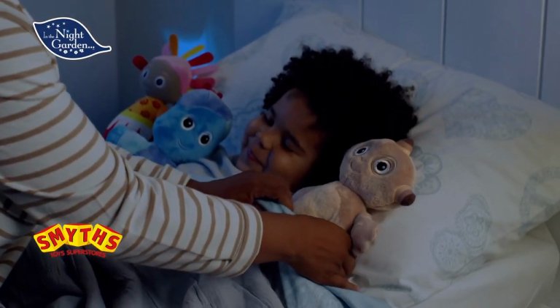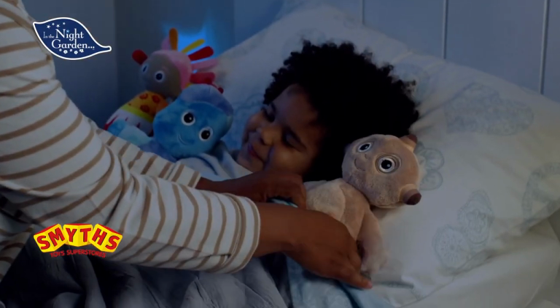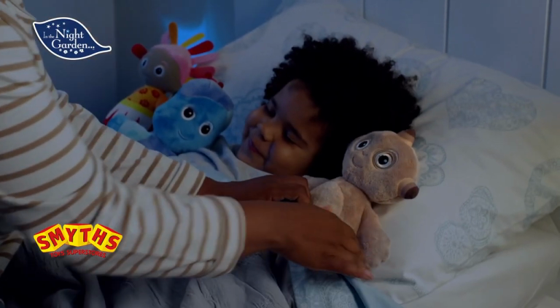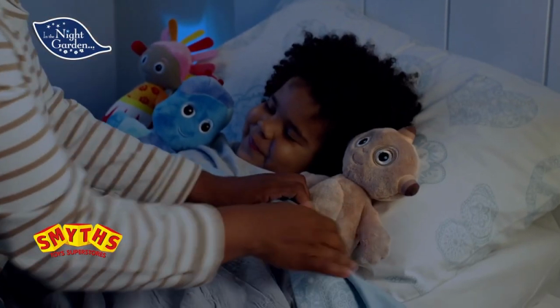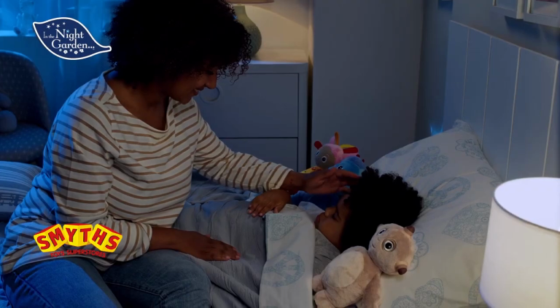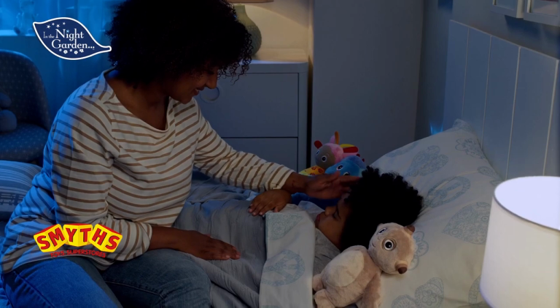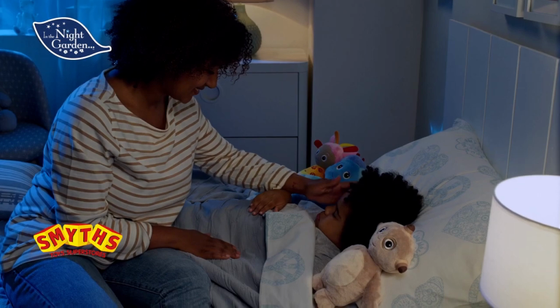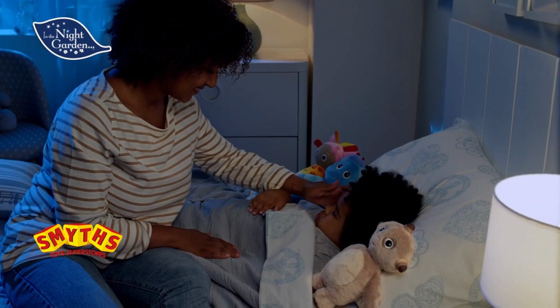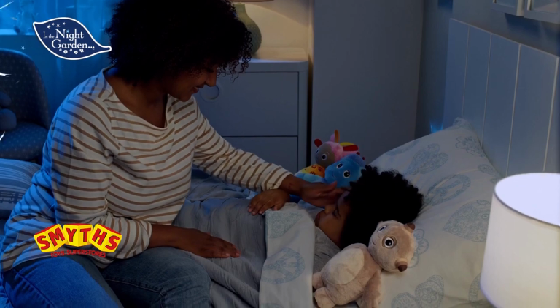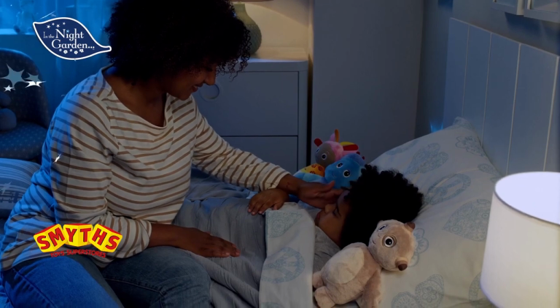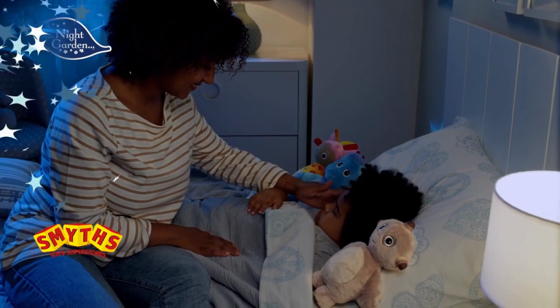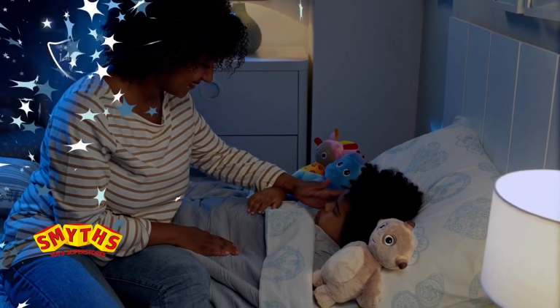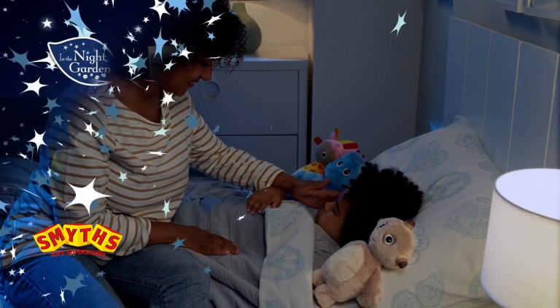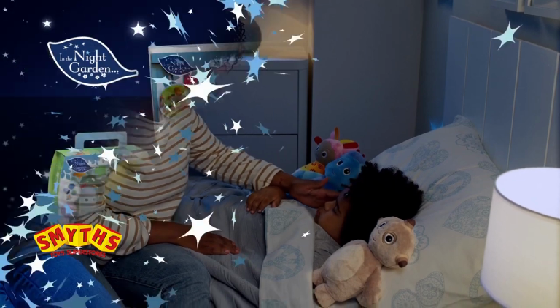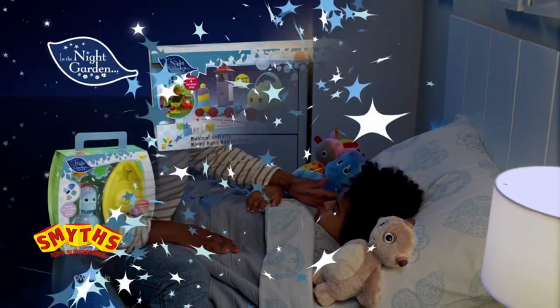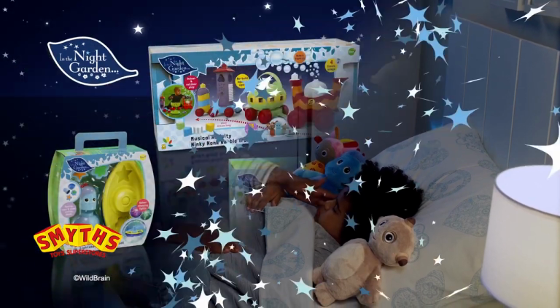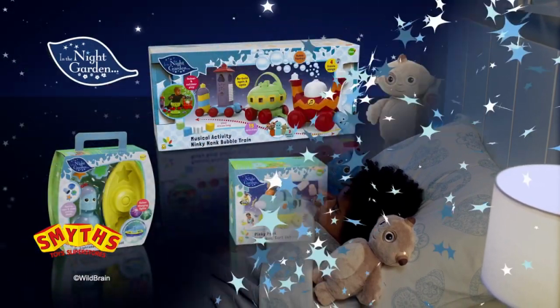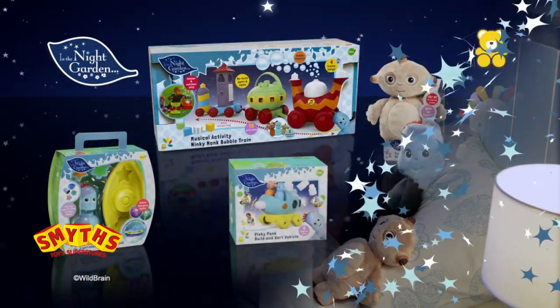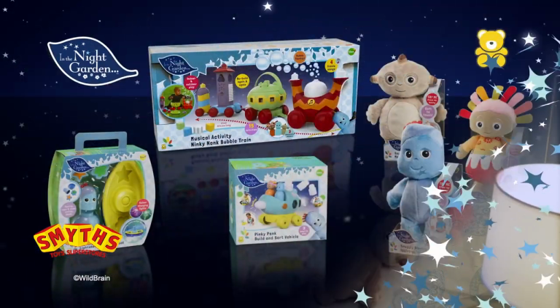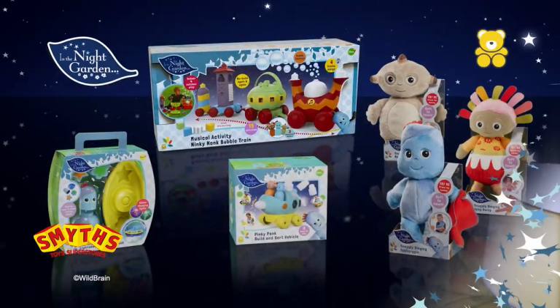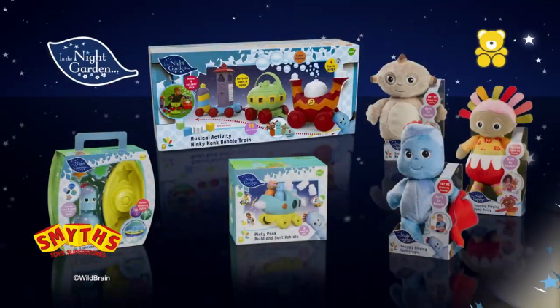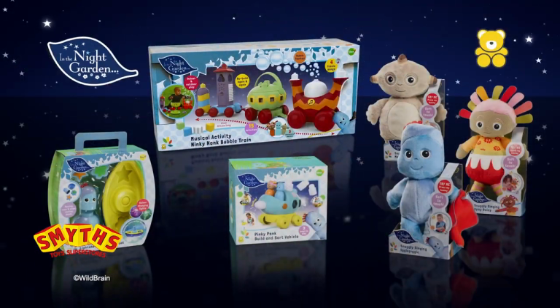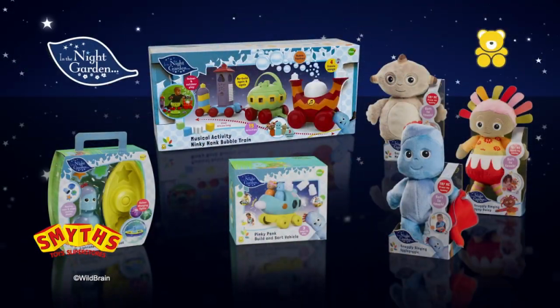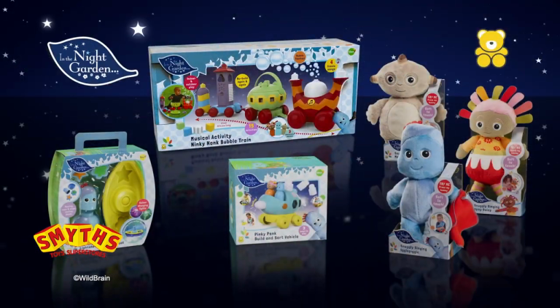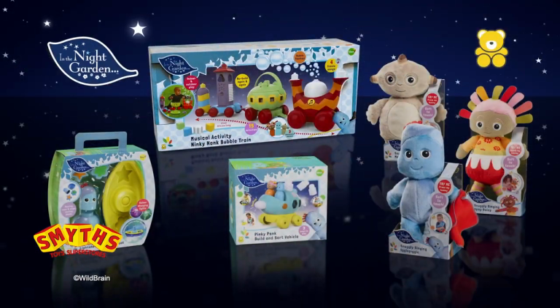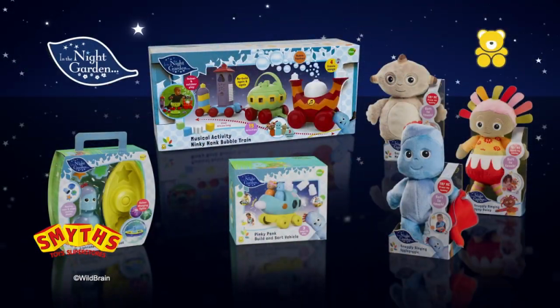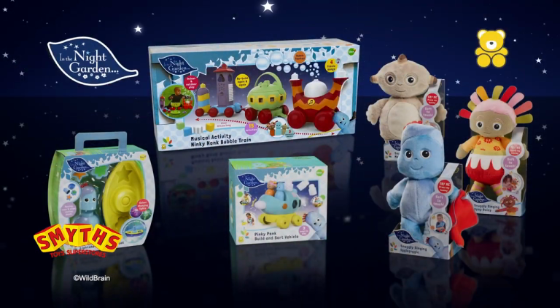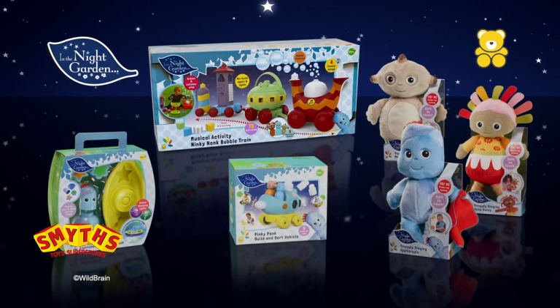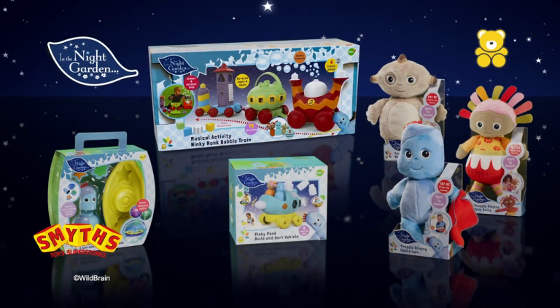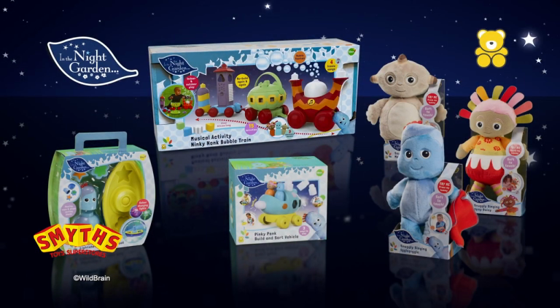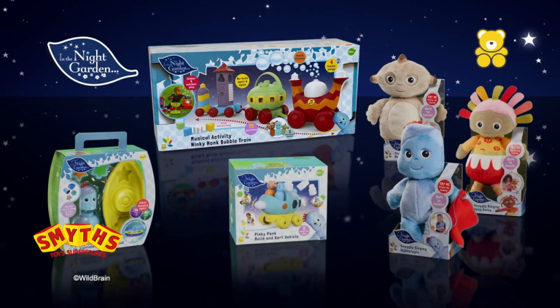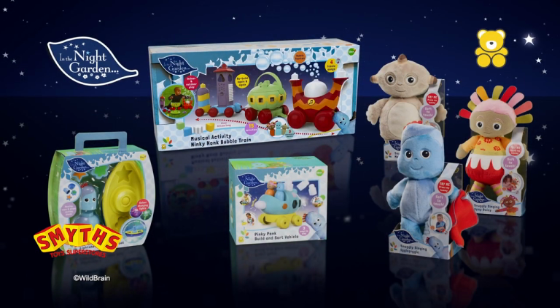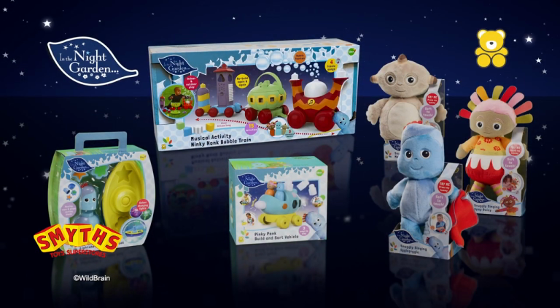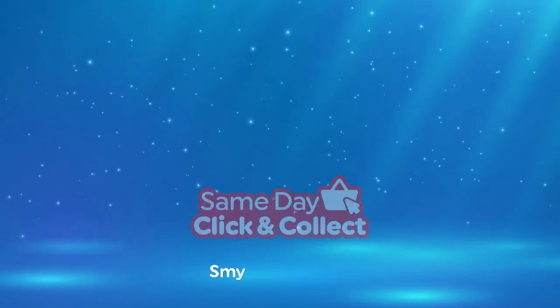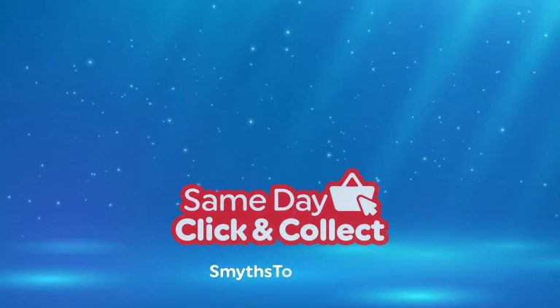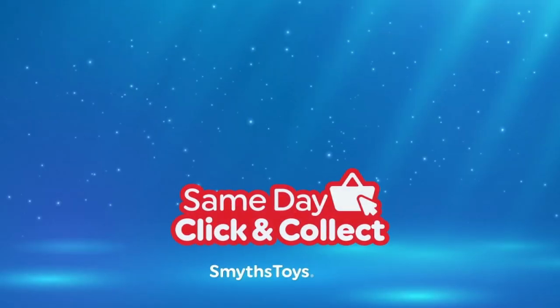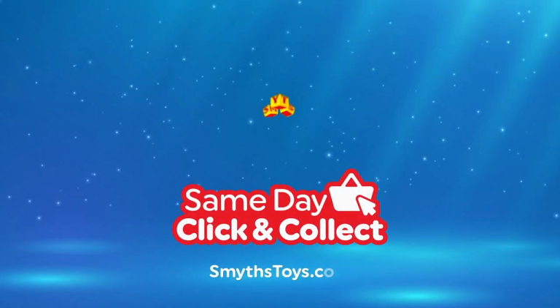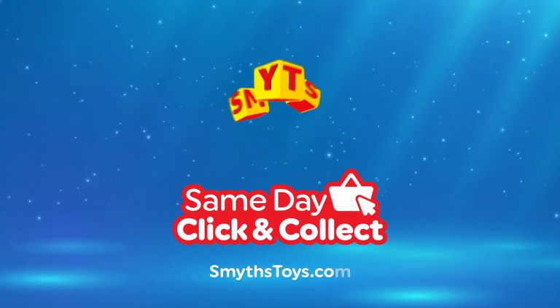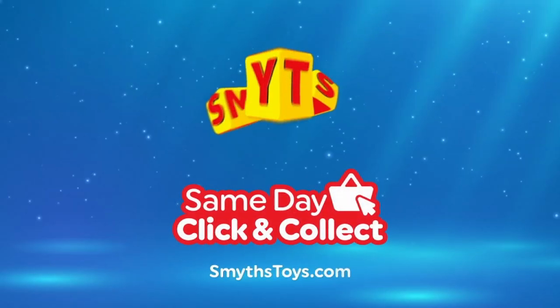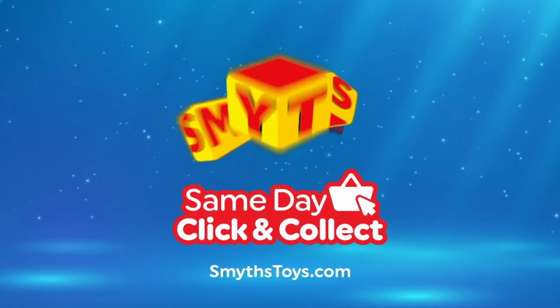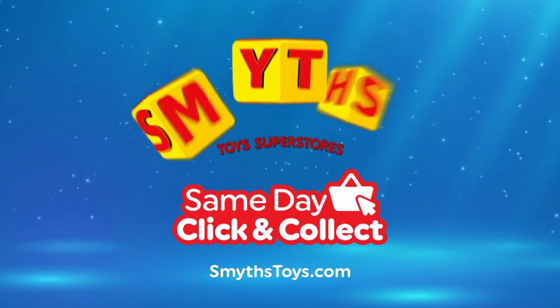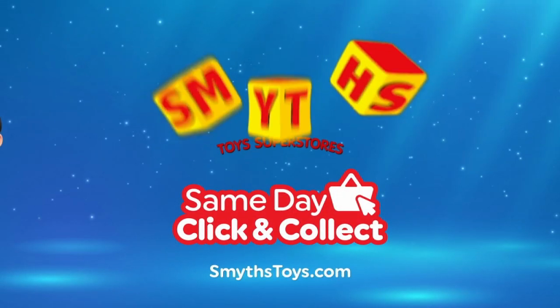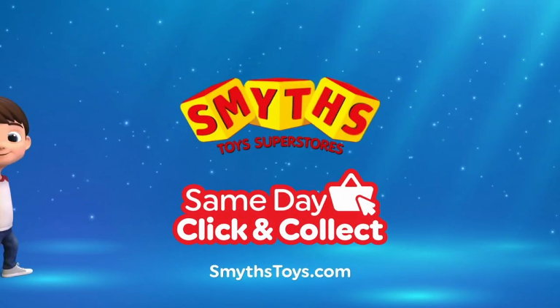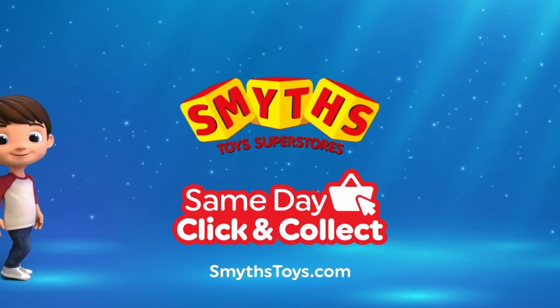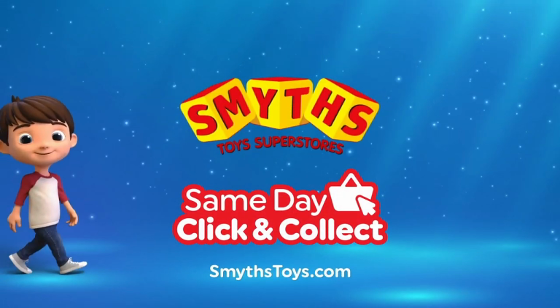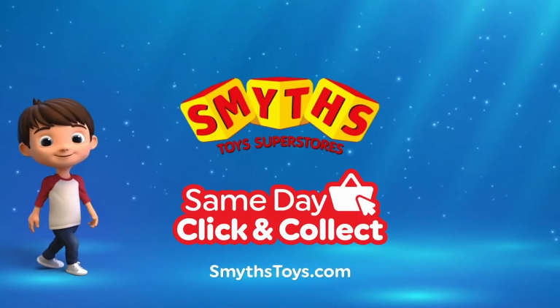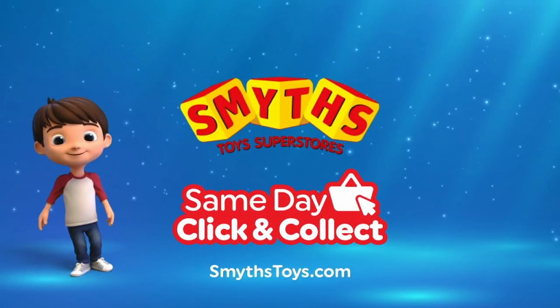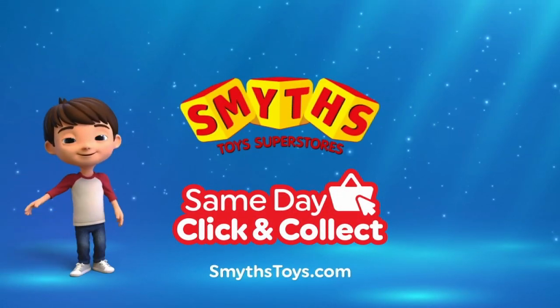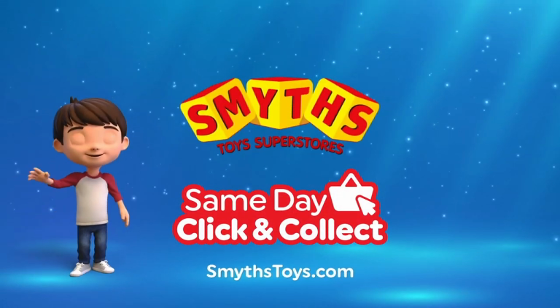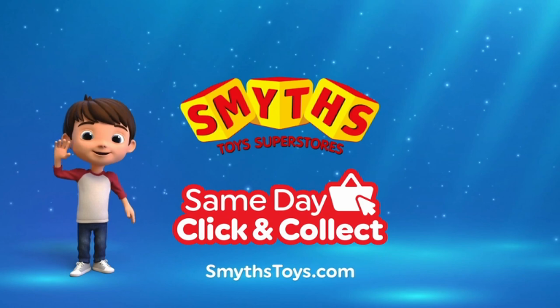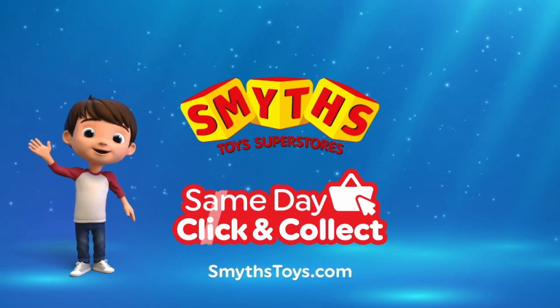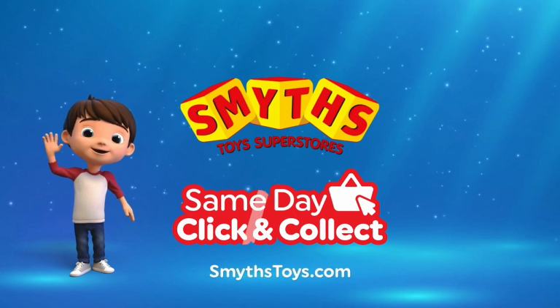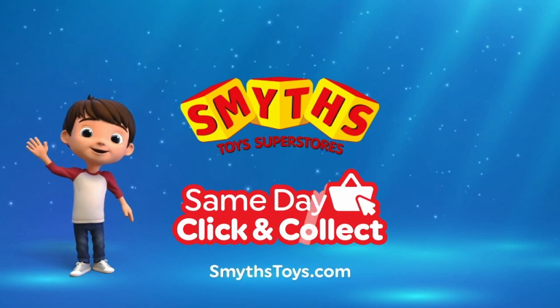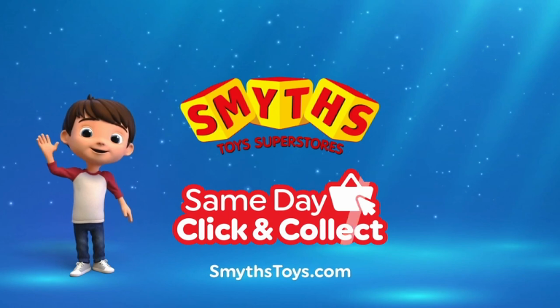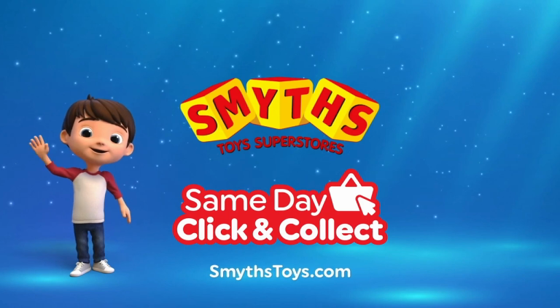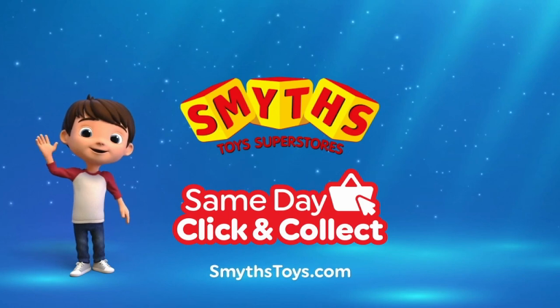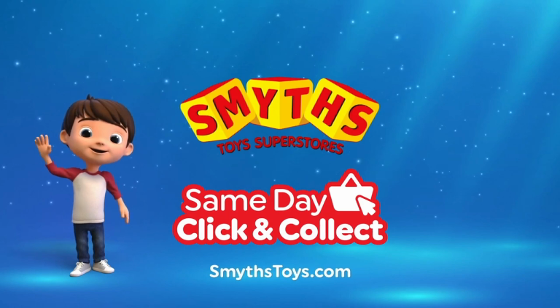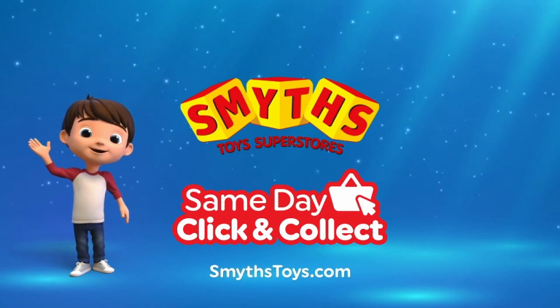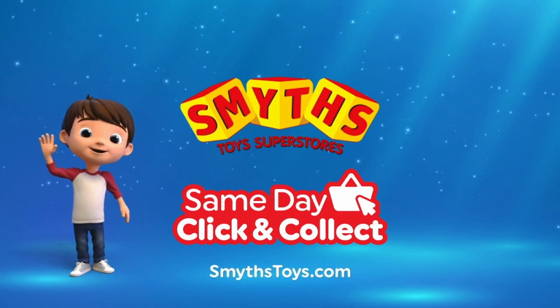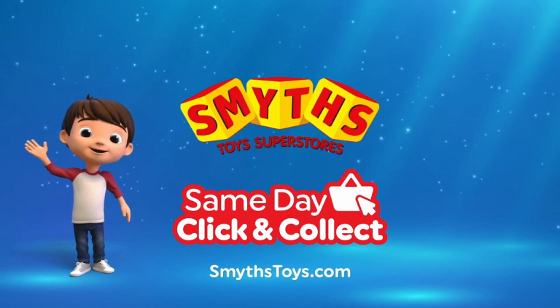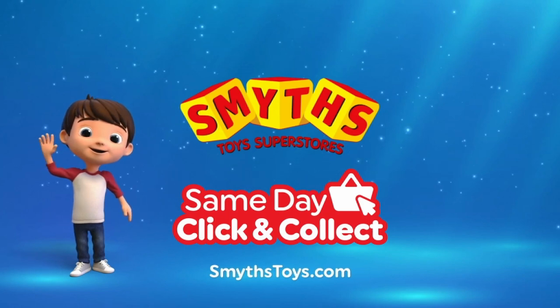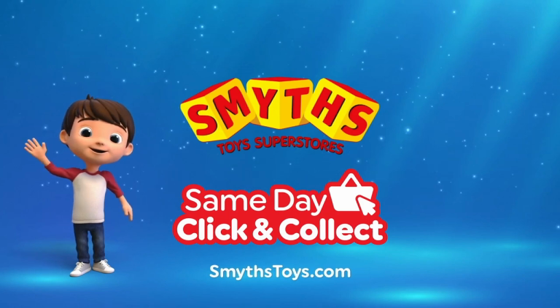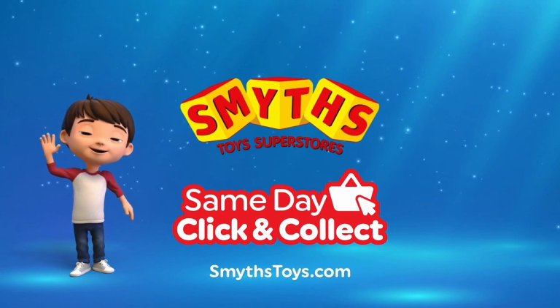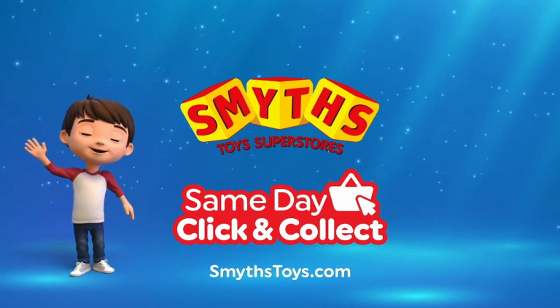It's the magical world of In The Night Garden. Smith's Toy Superstores — if I want a toy...